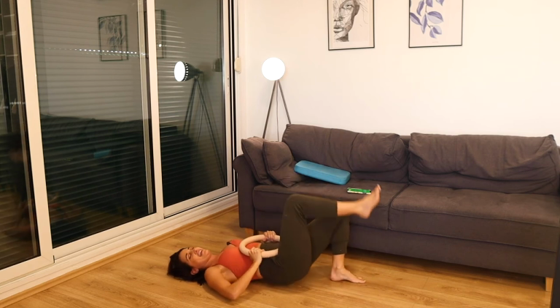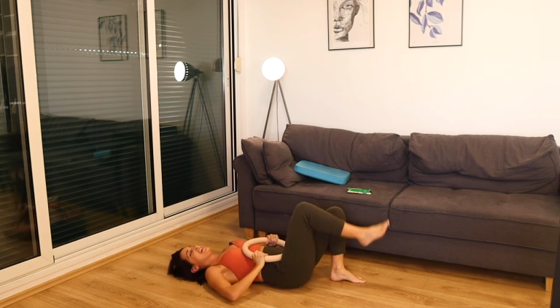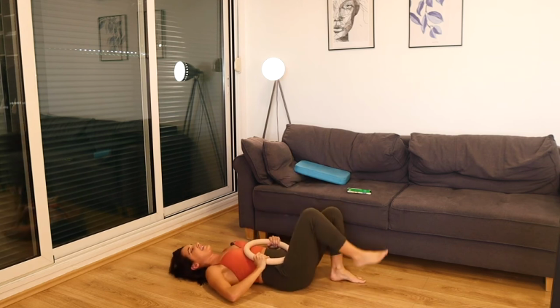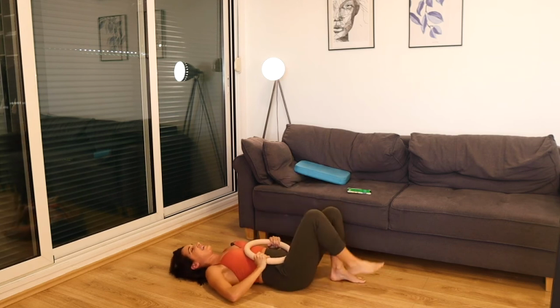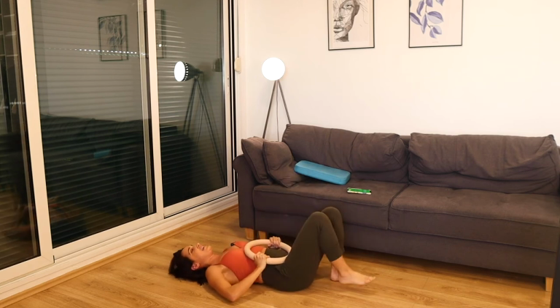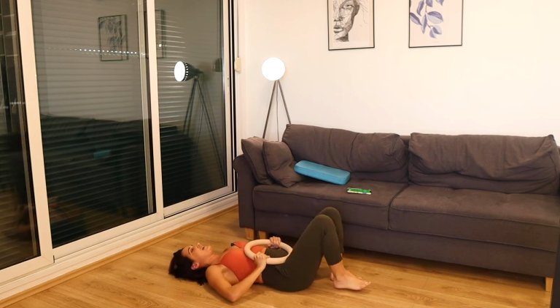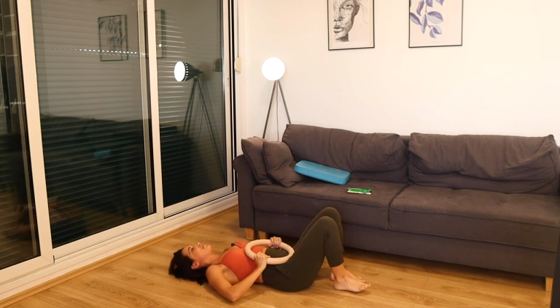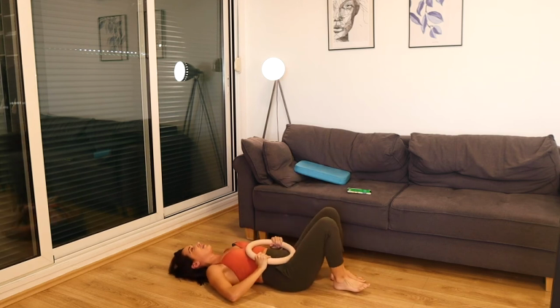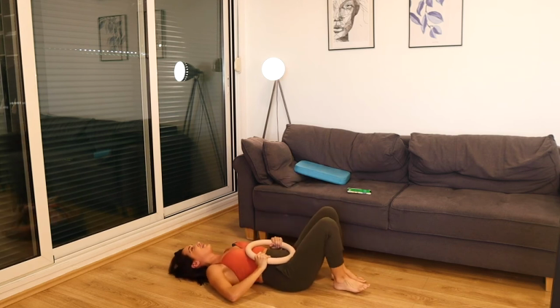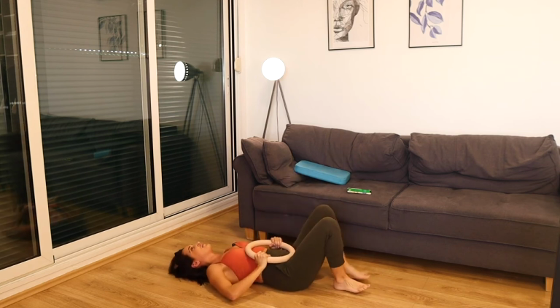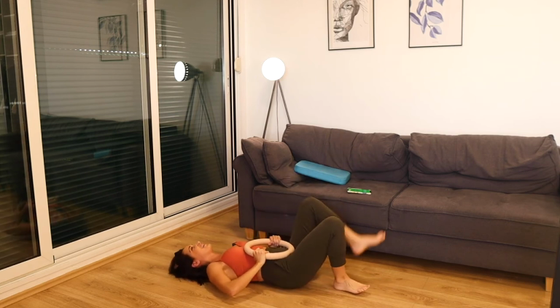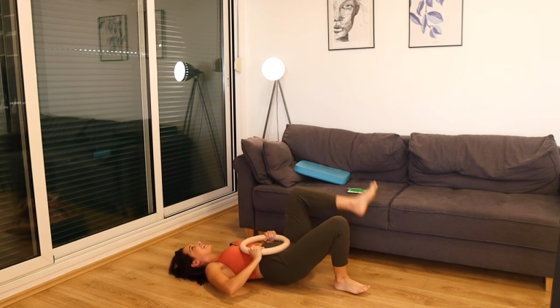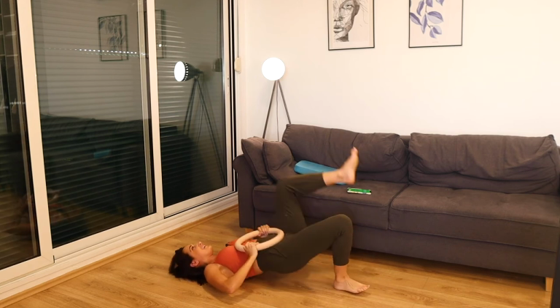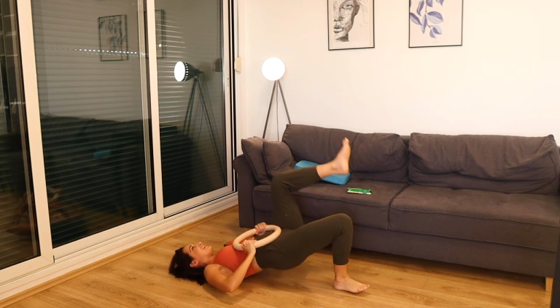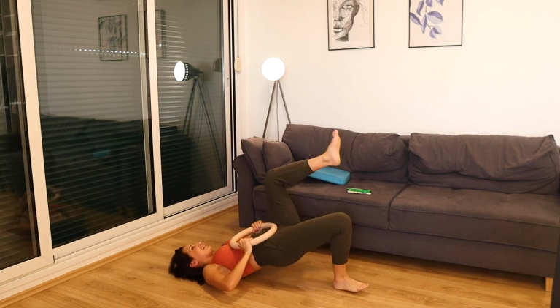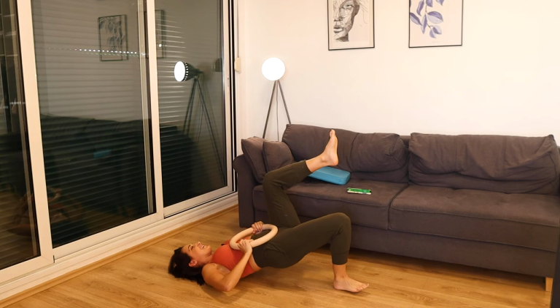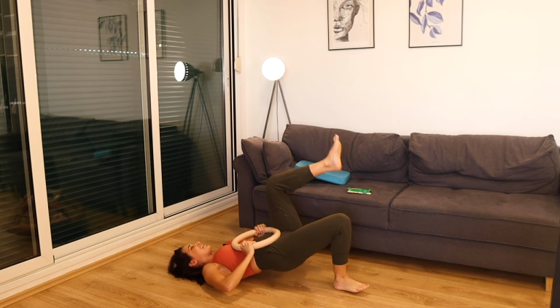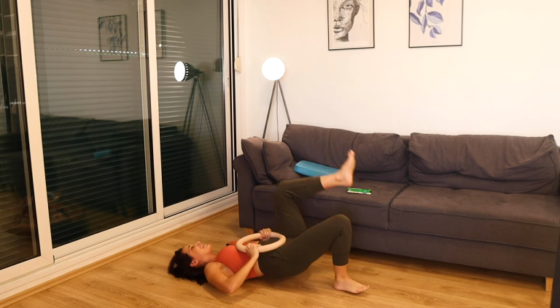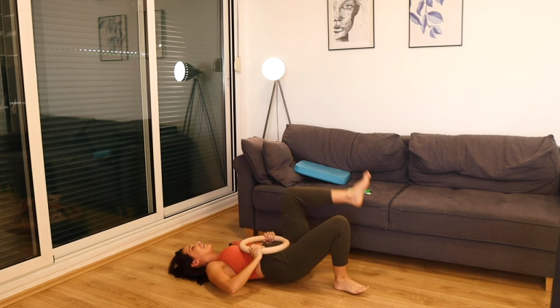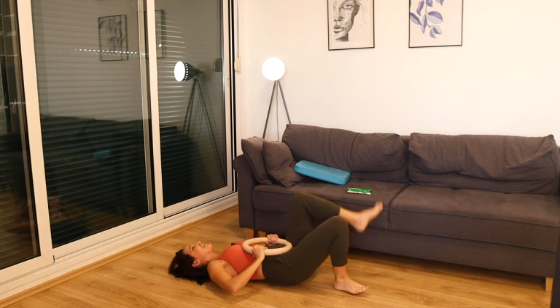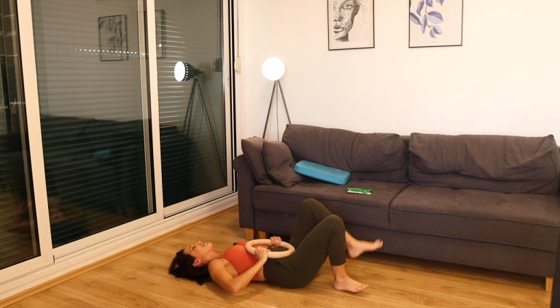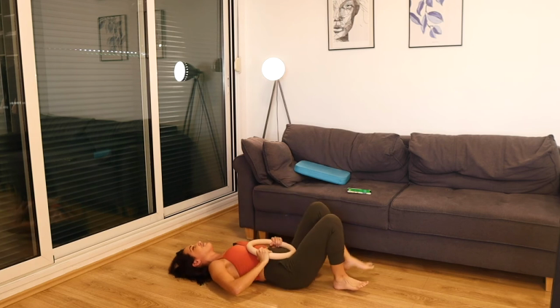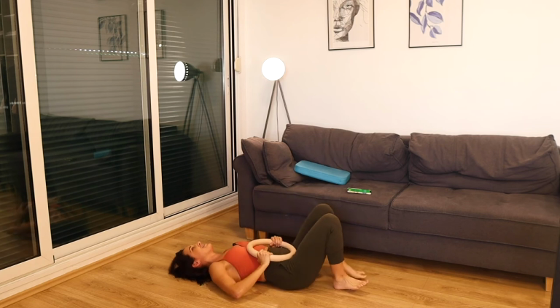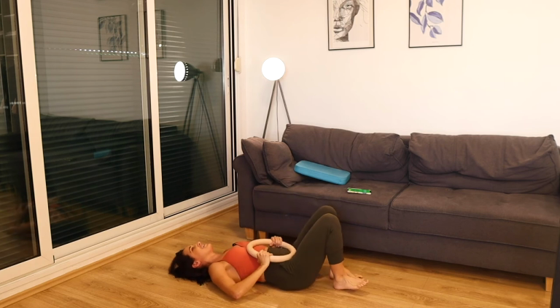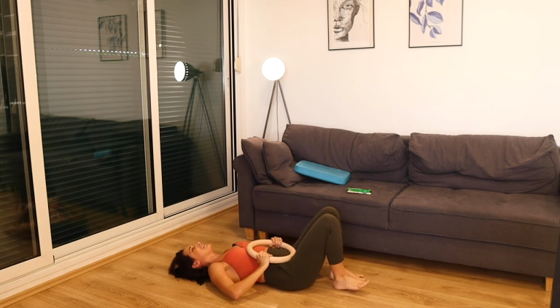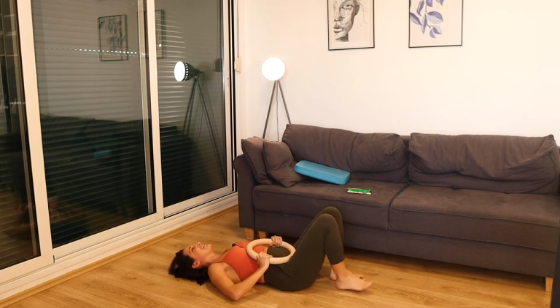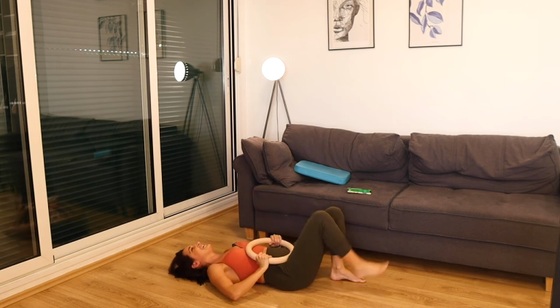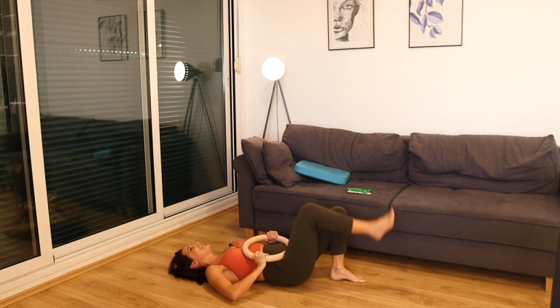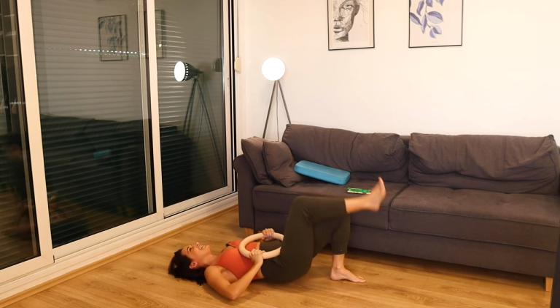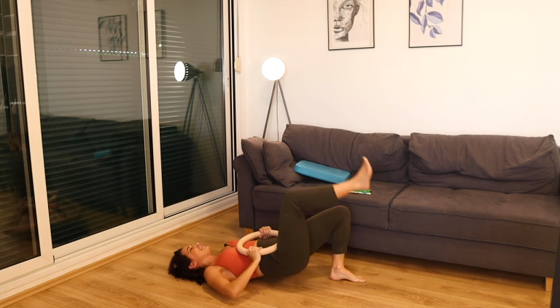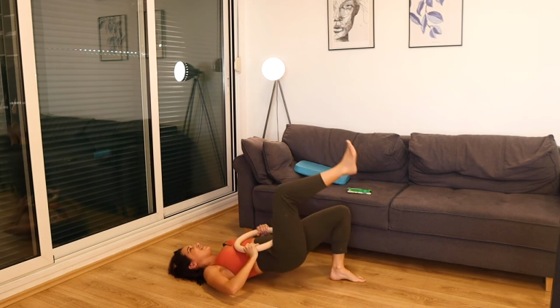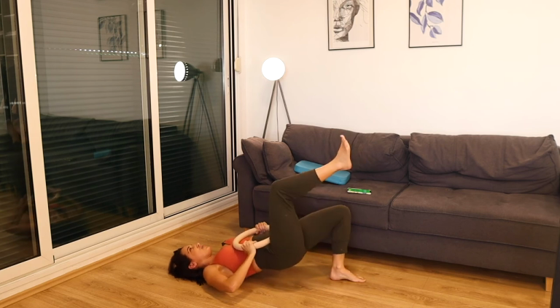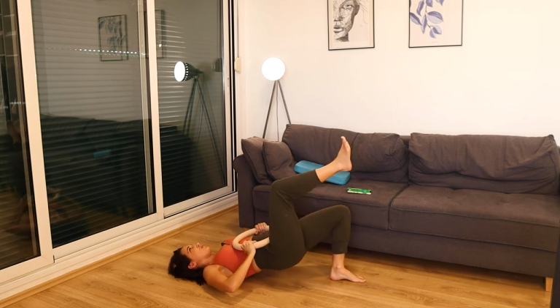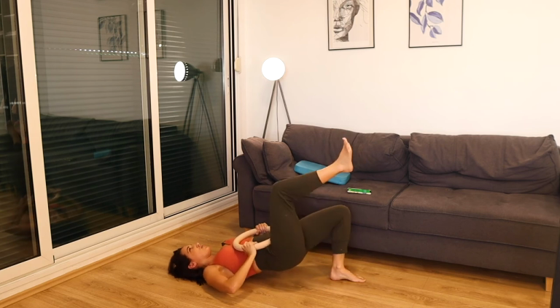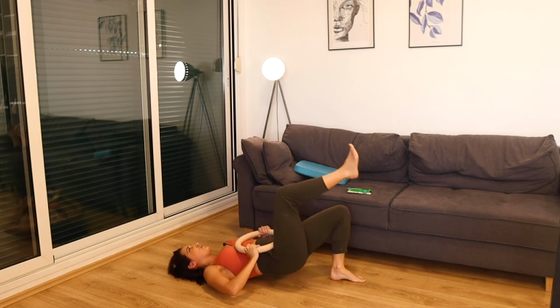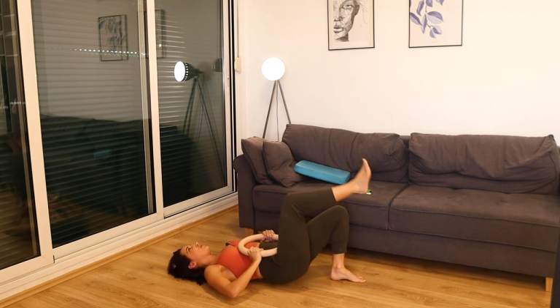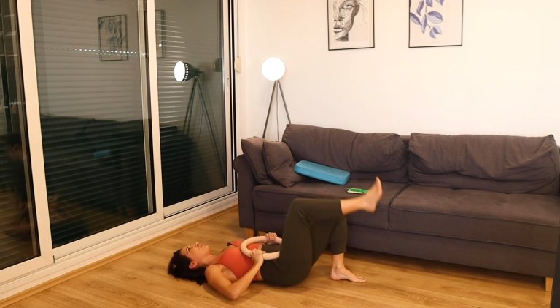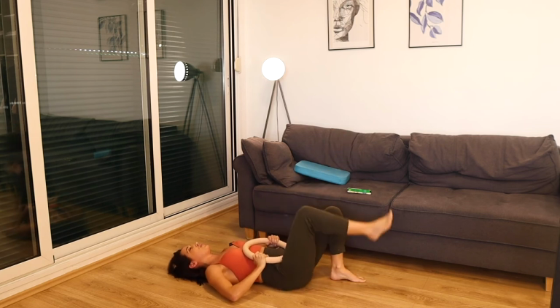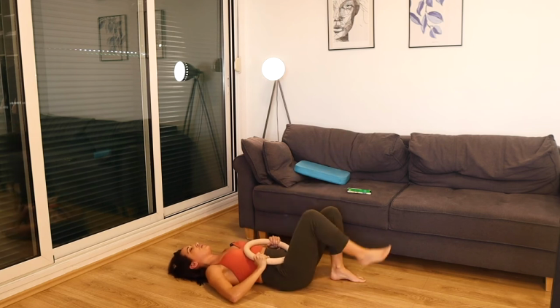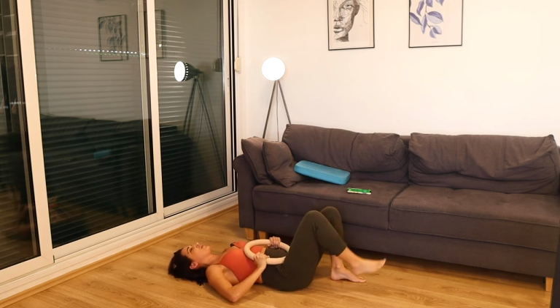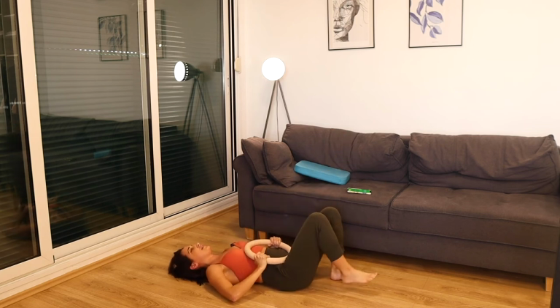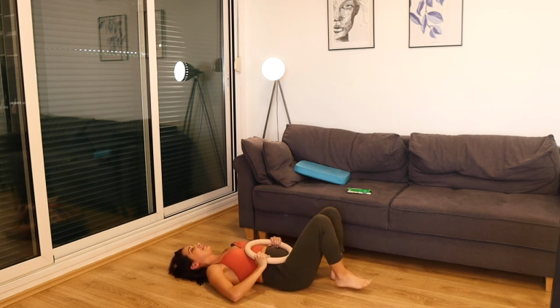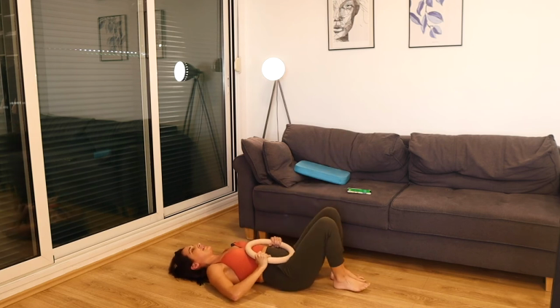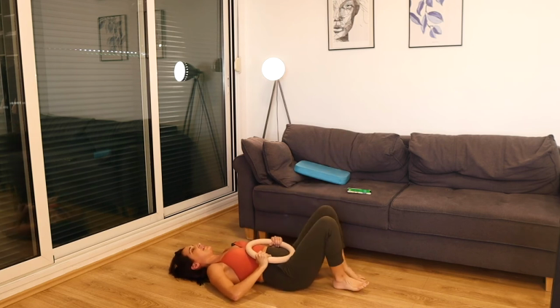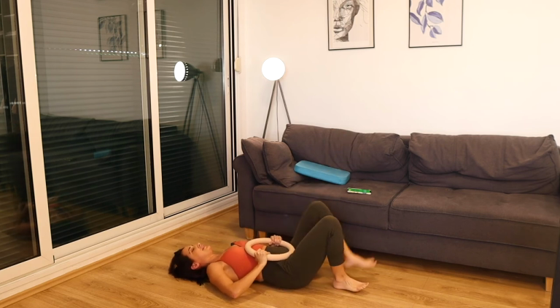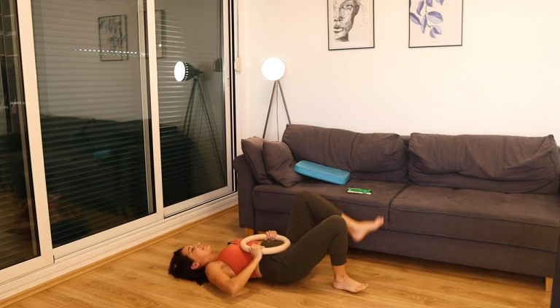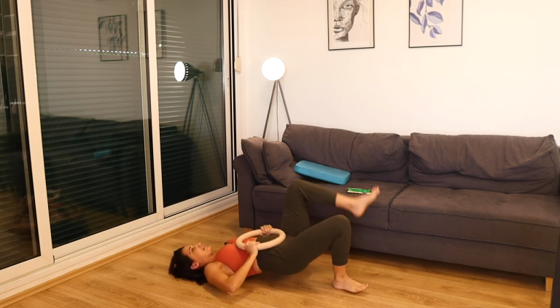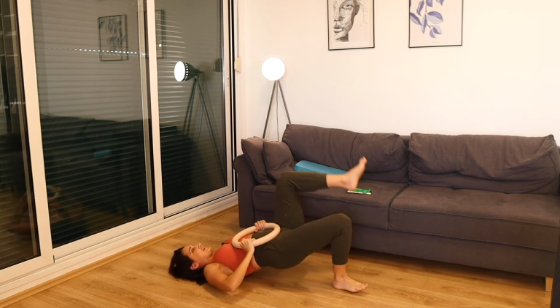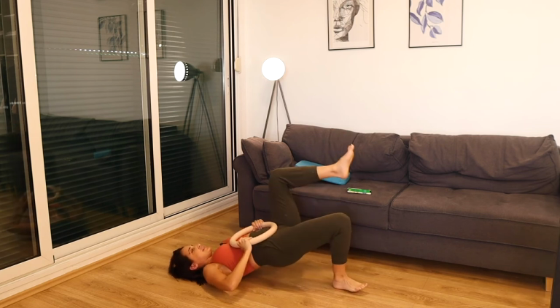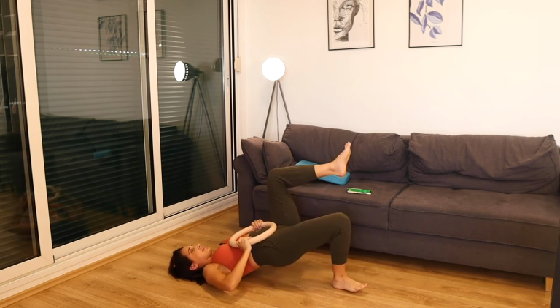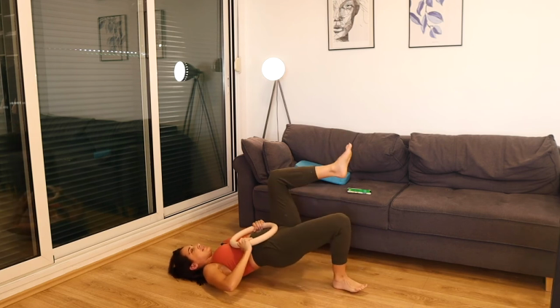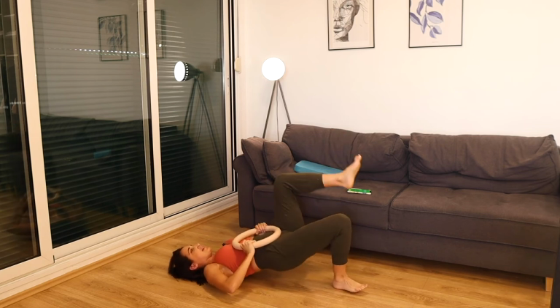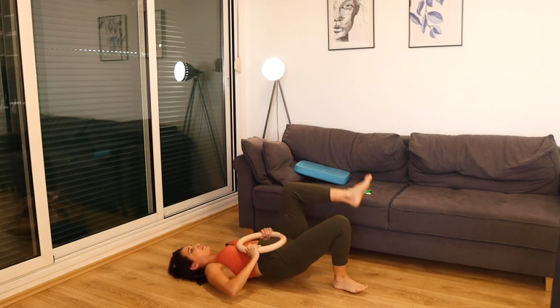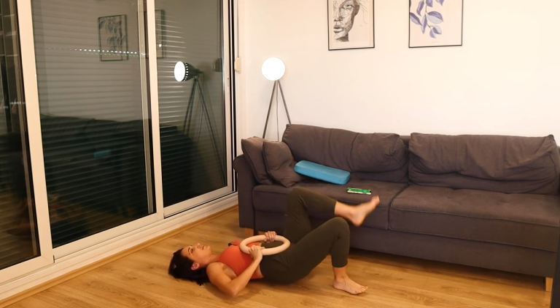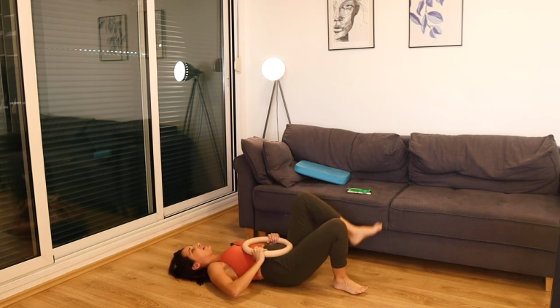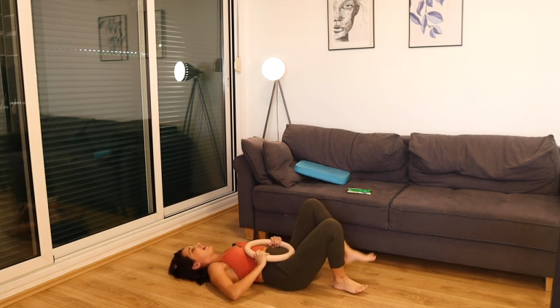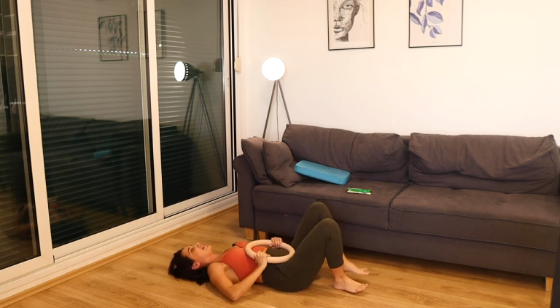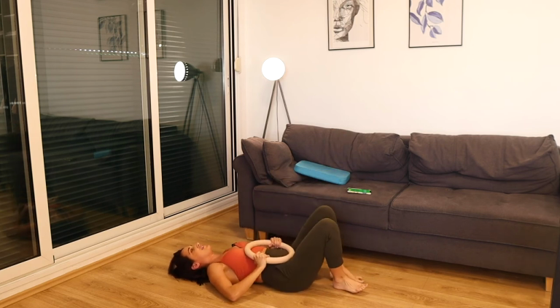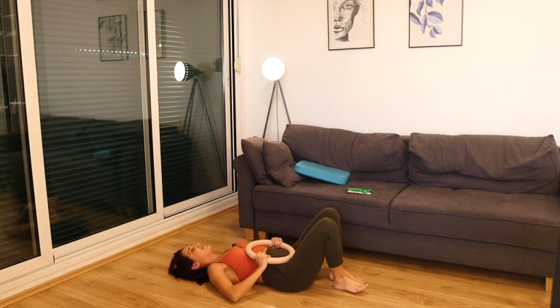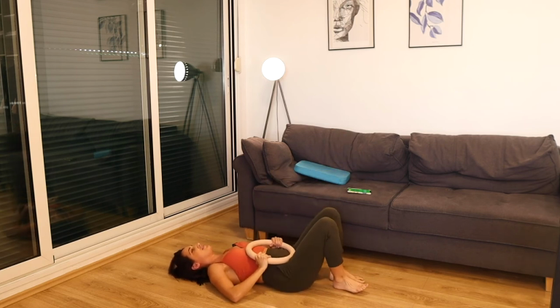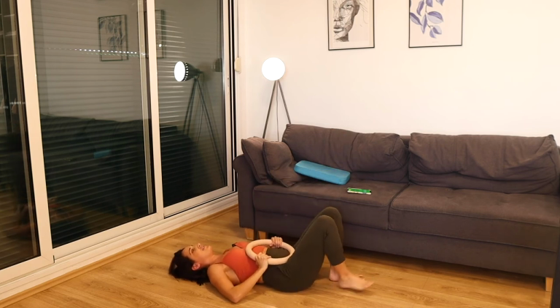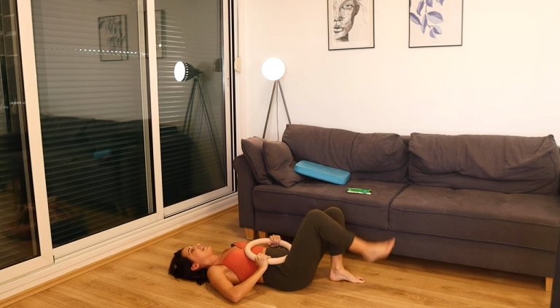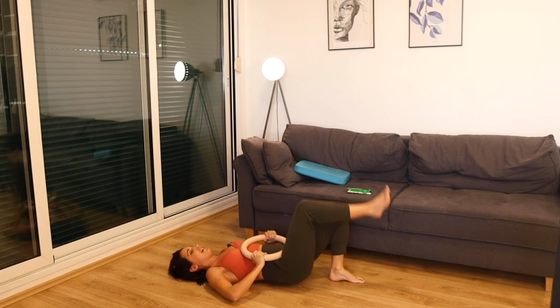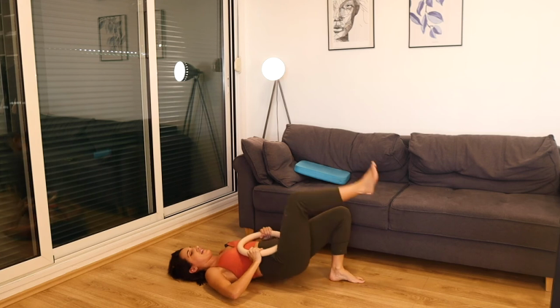Keep squeezing, keep breathing. I'm dying with you guys.